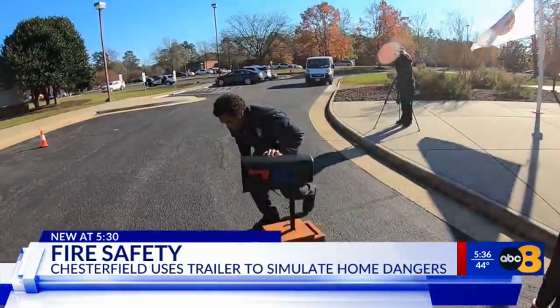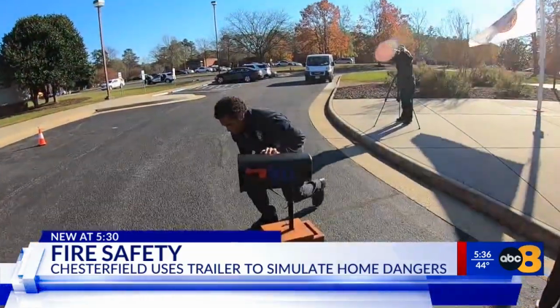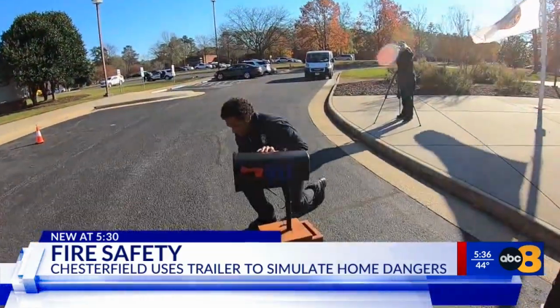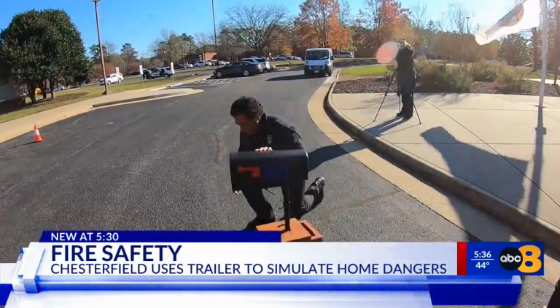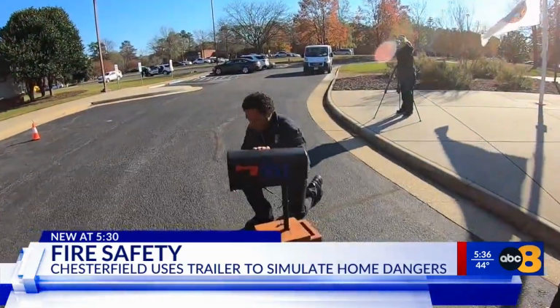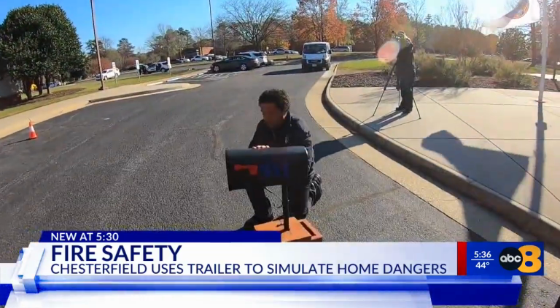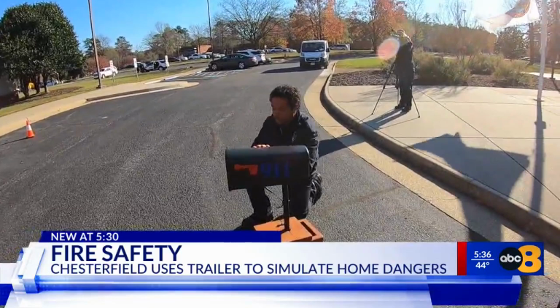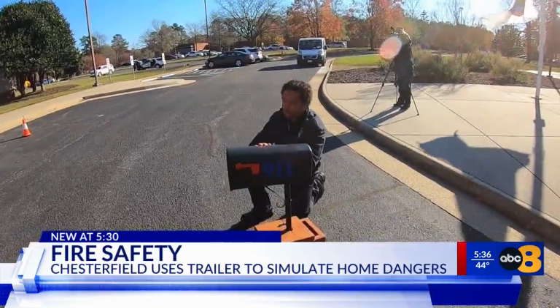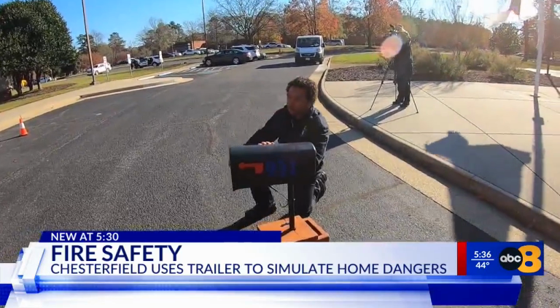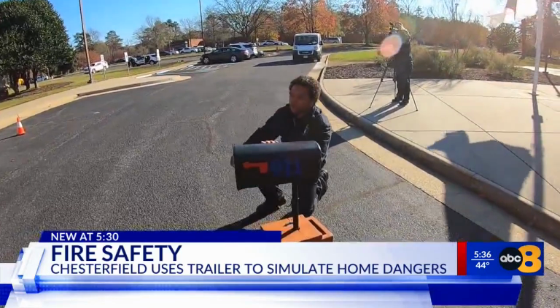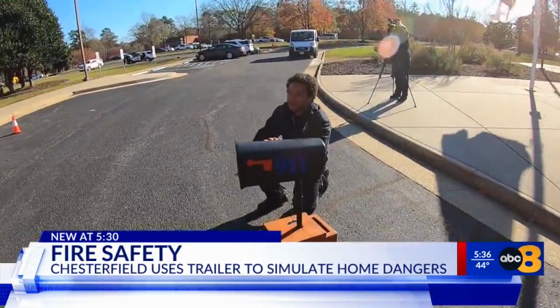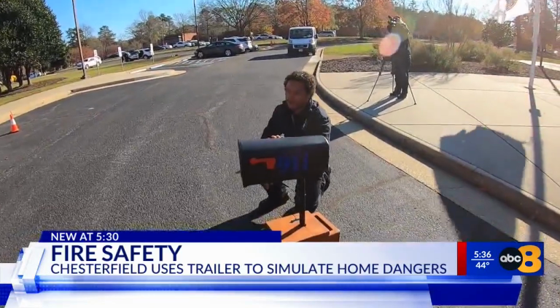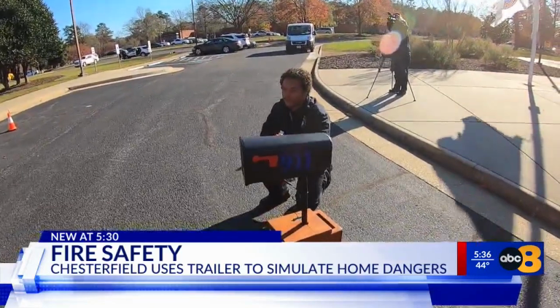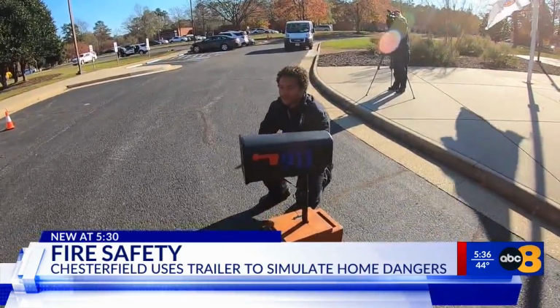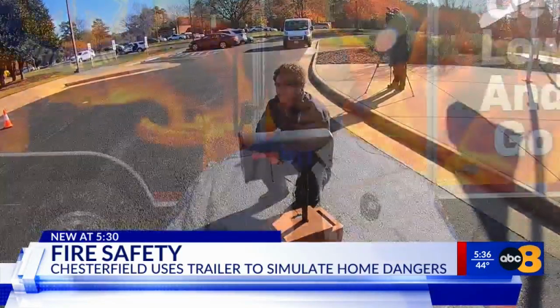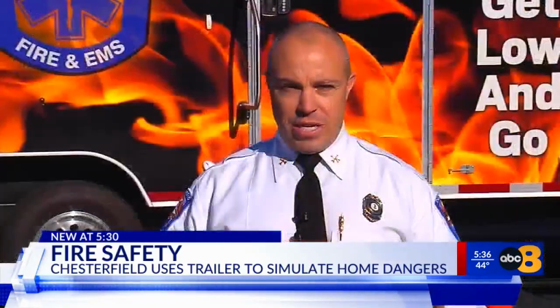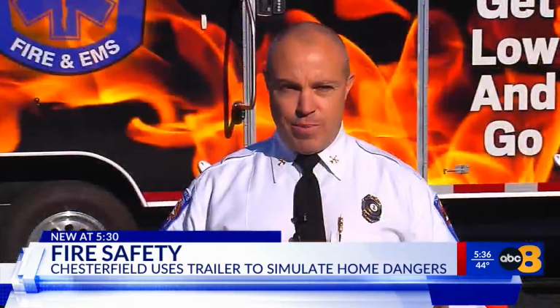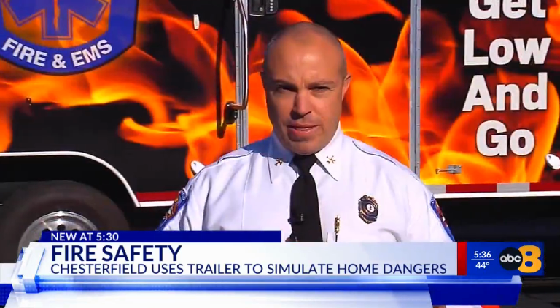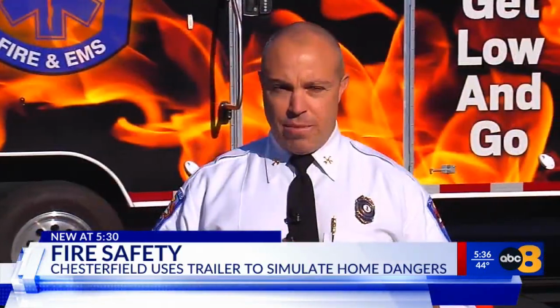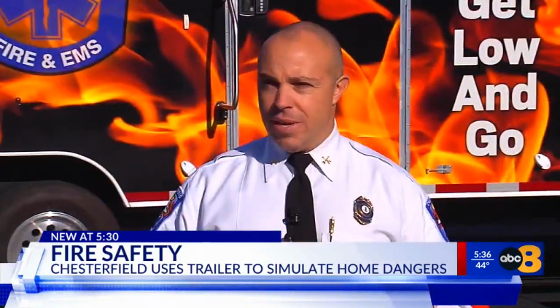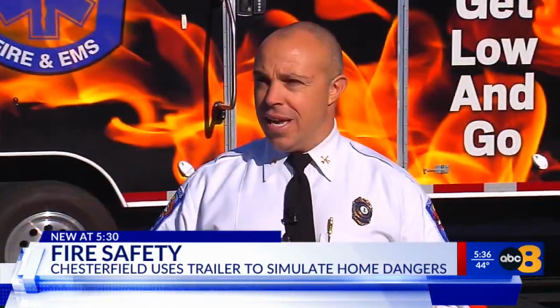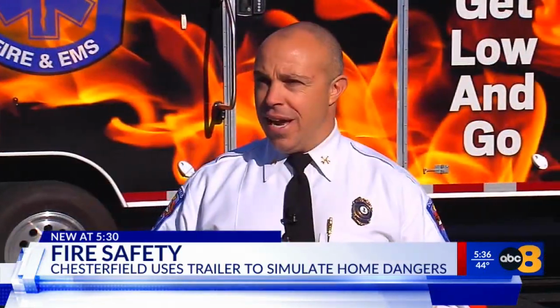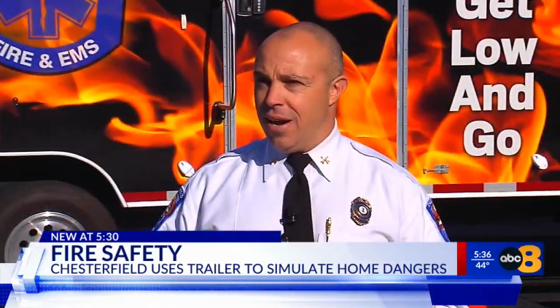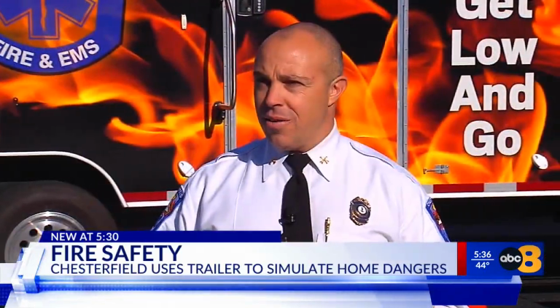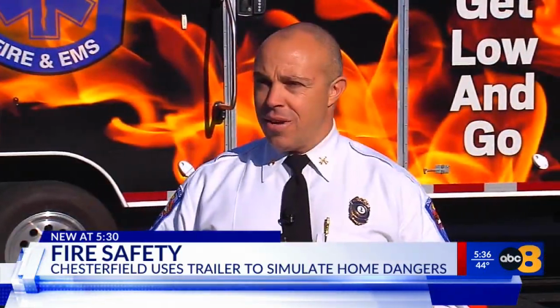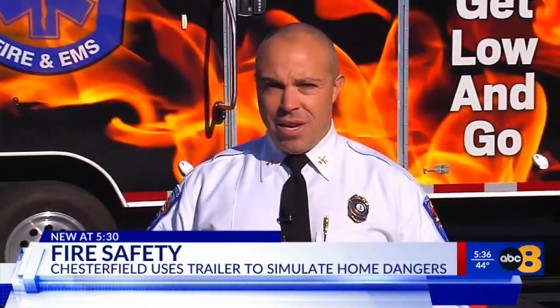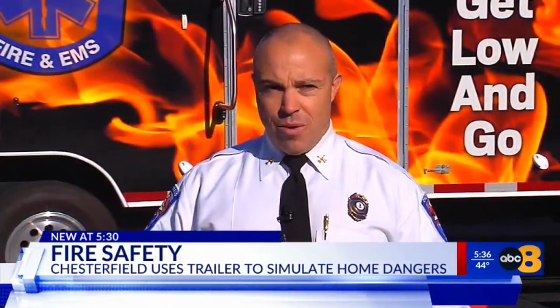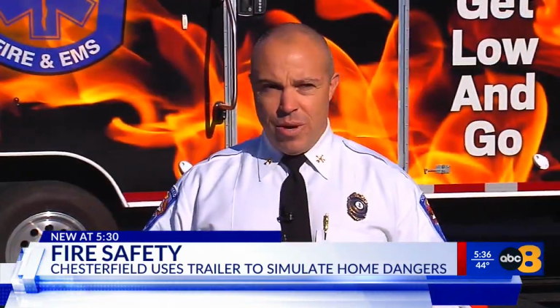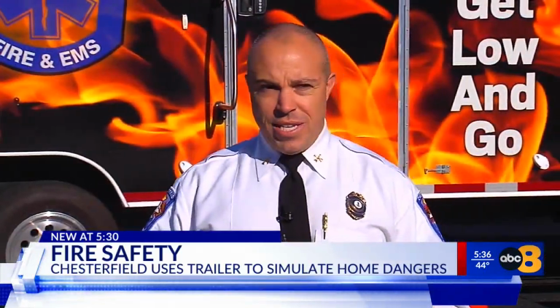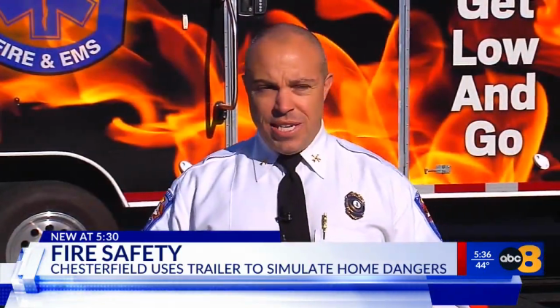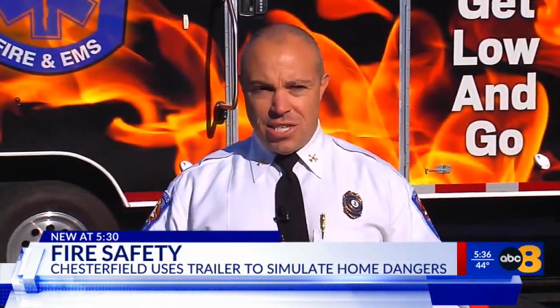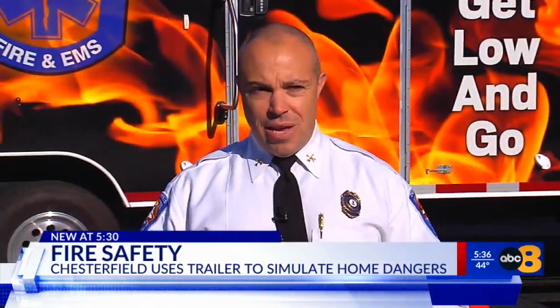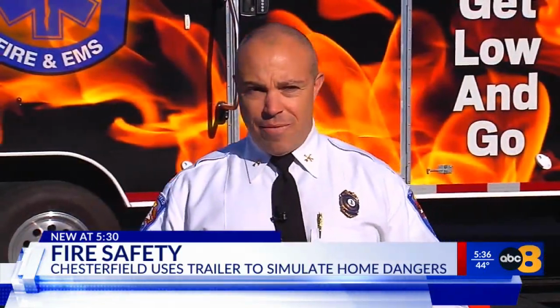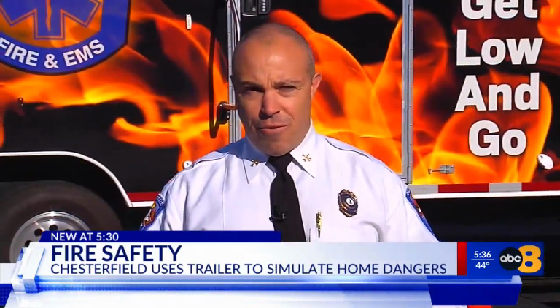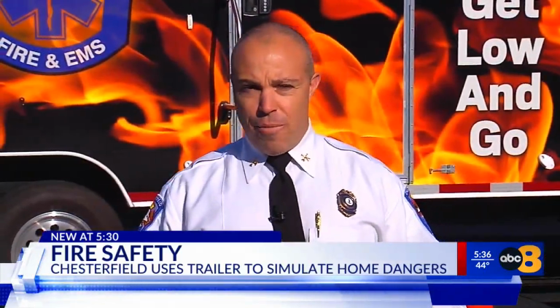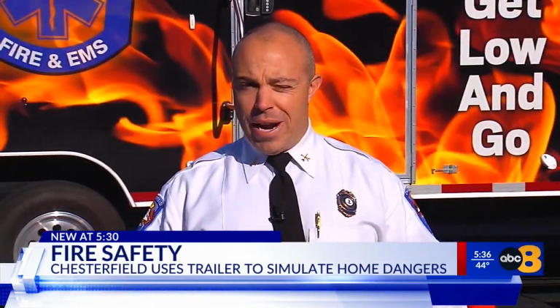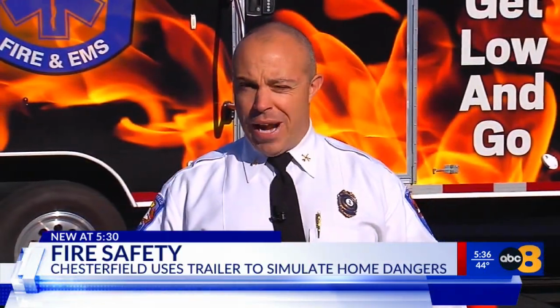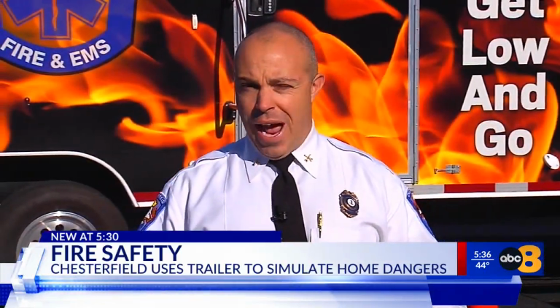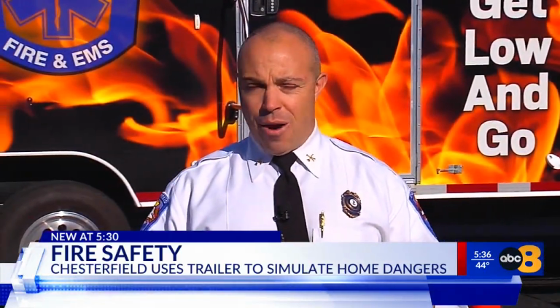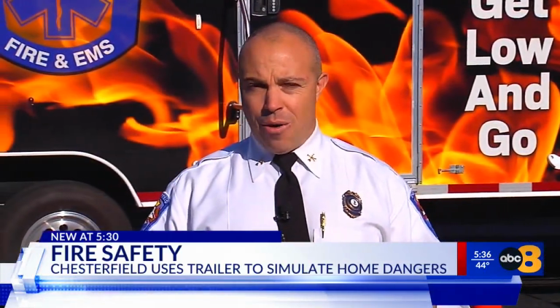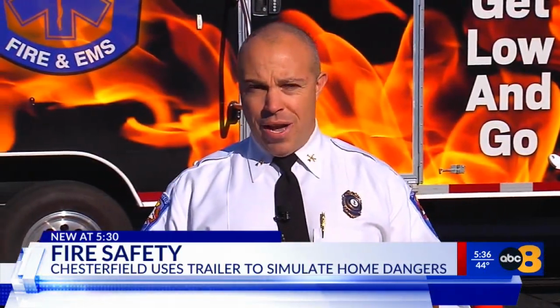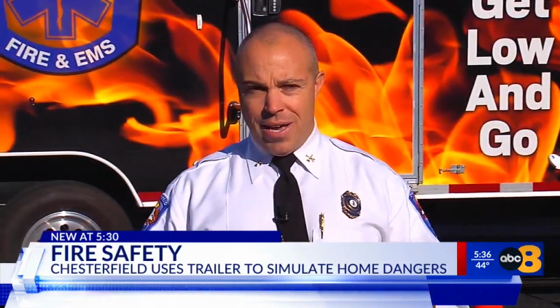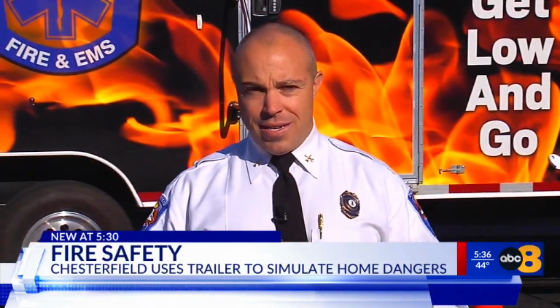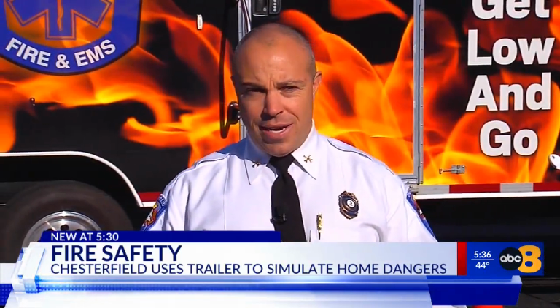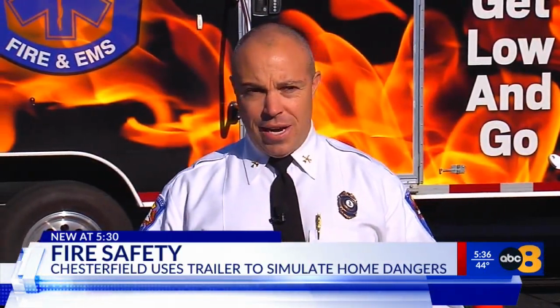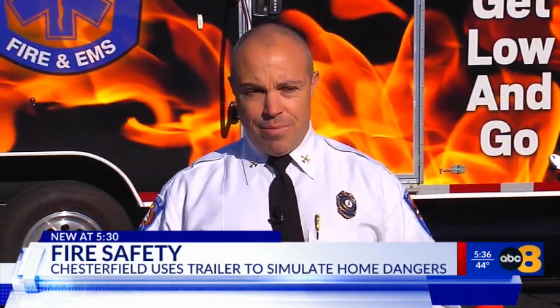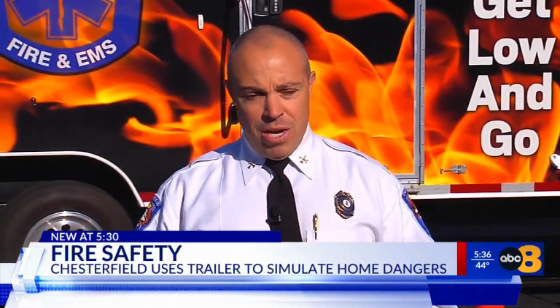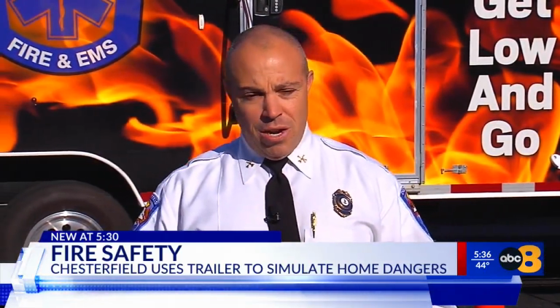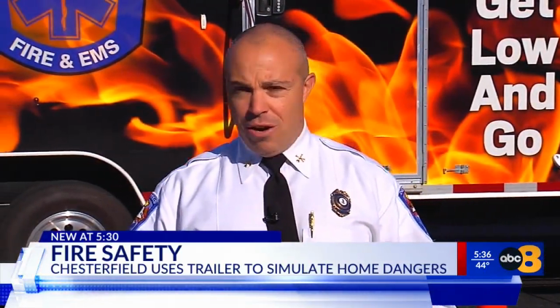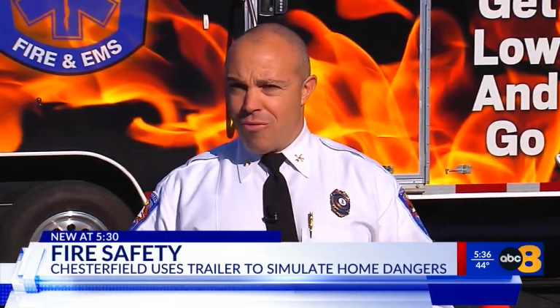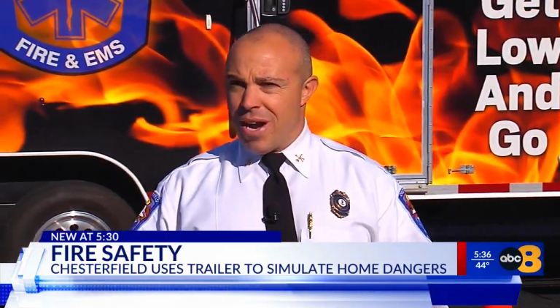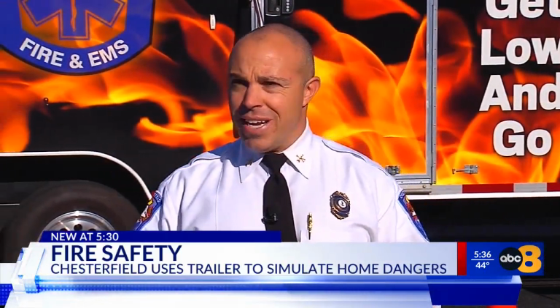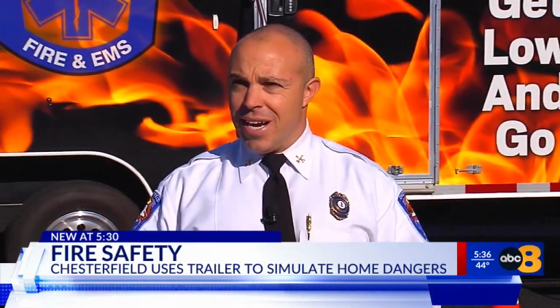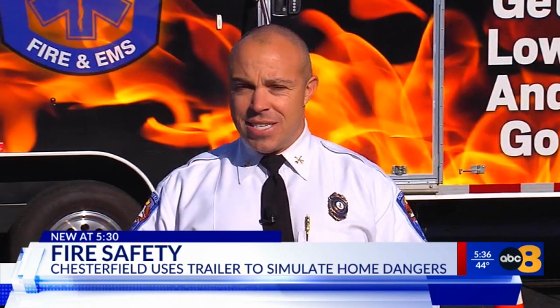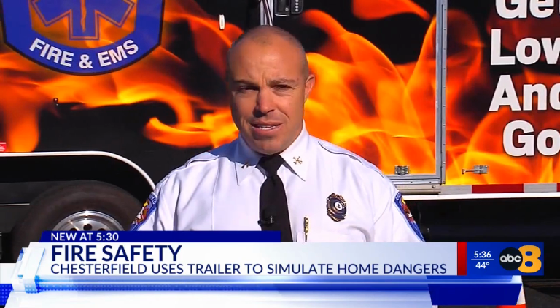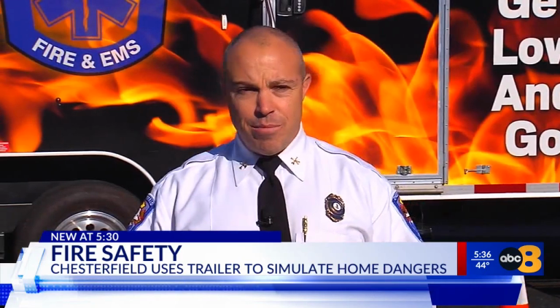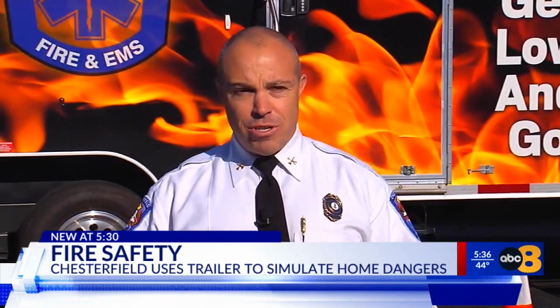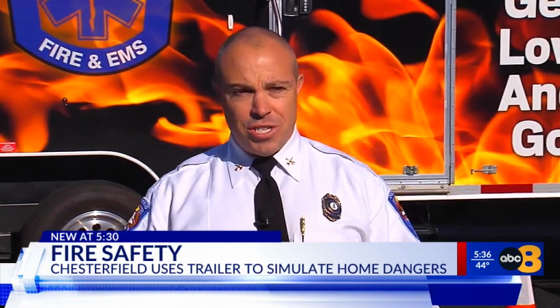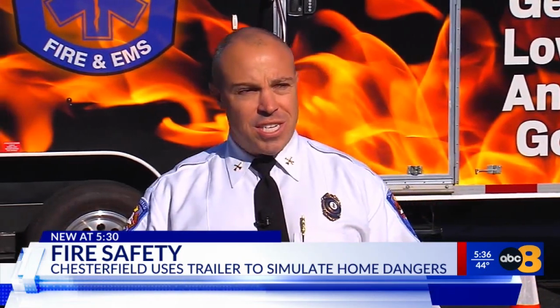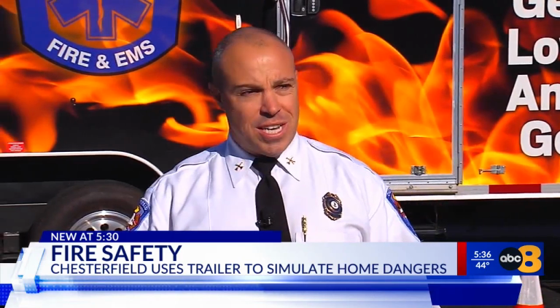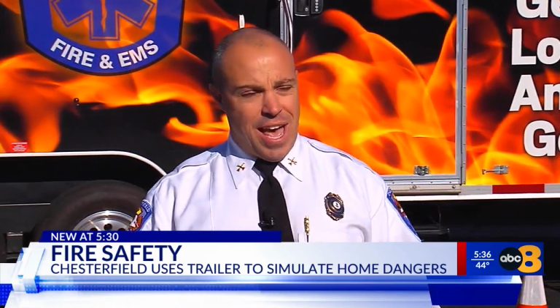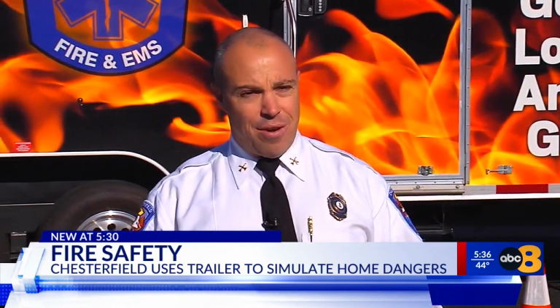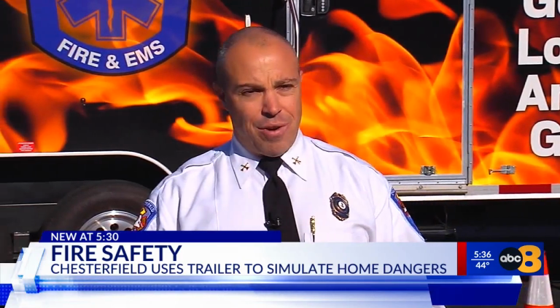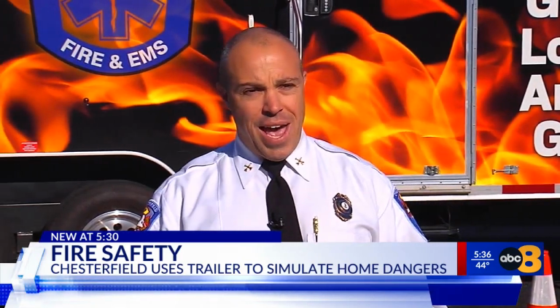We don't just throw them into this trailer and expect them to get out. We teach them for about an hour ahead of time on recognizing the emergencies and how to react.